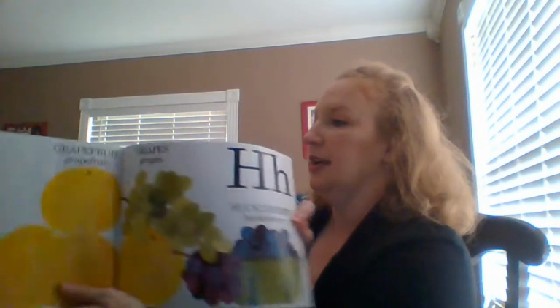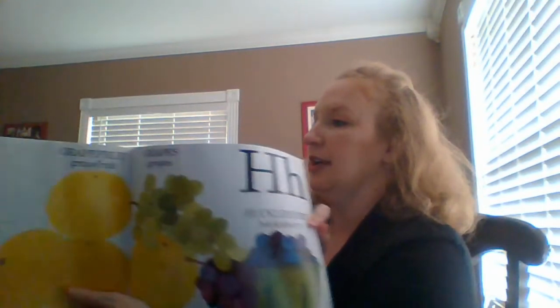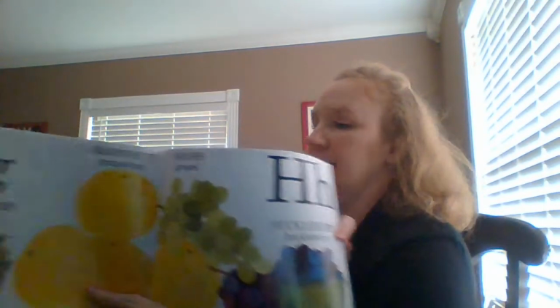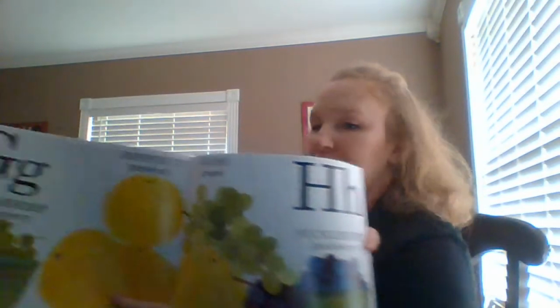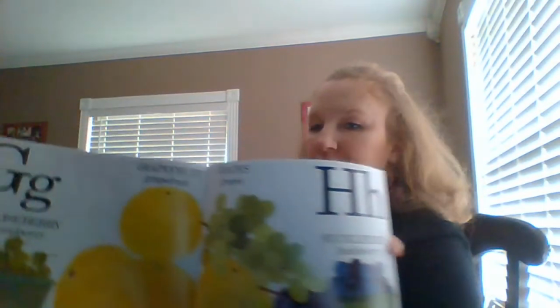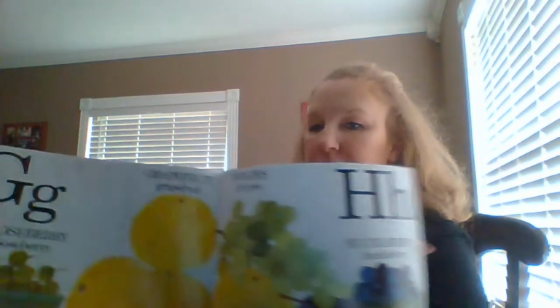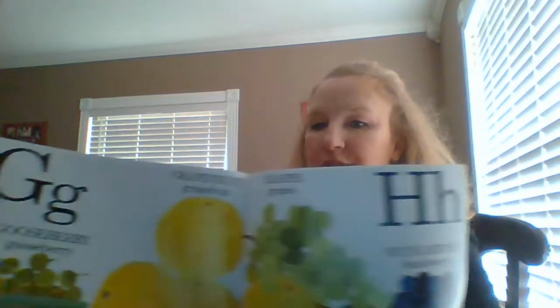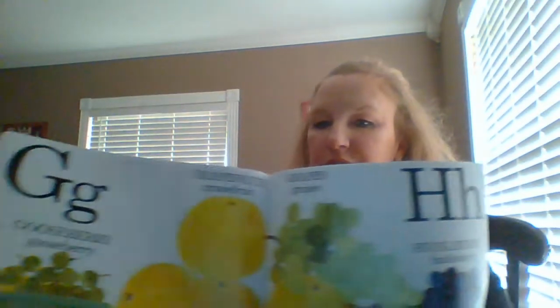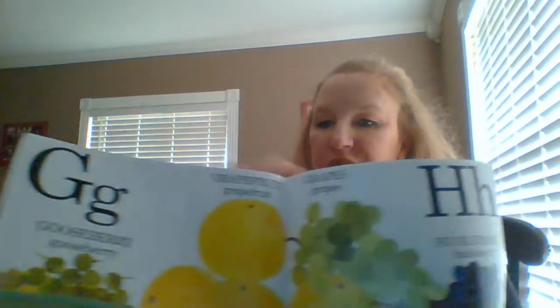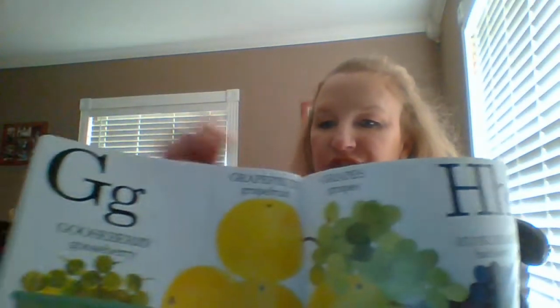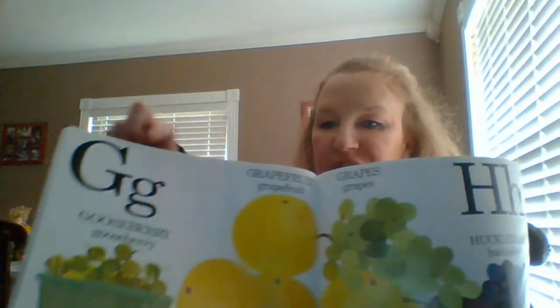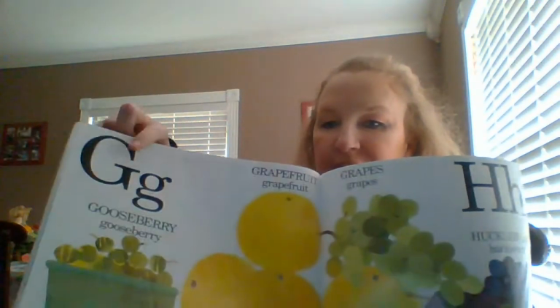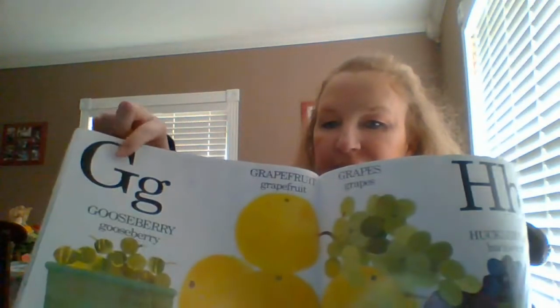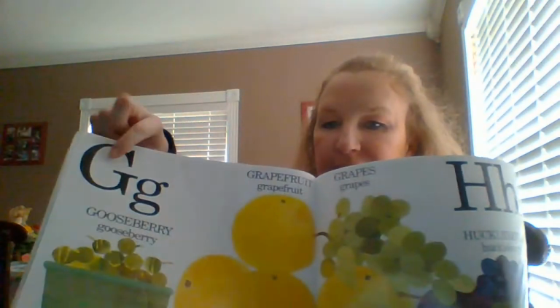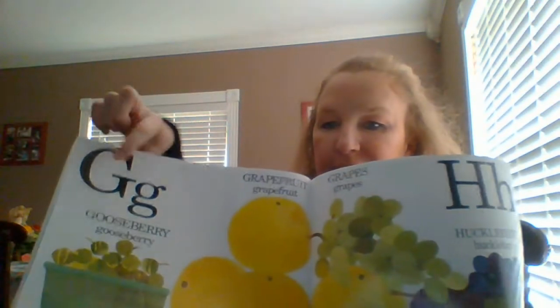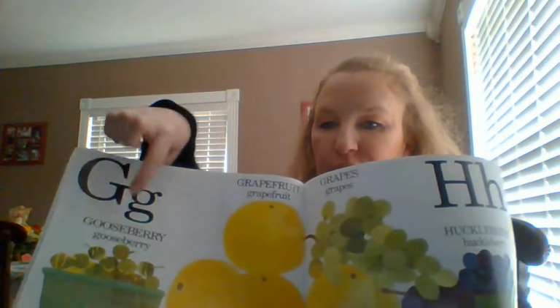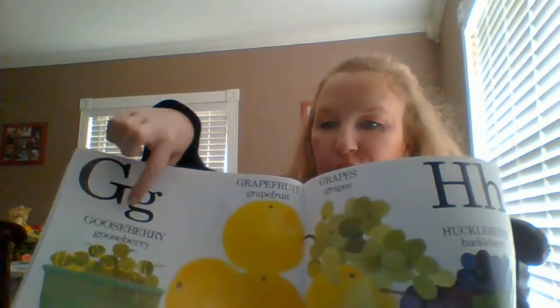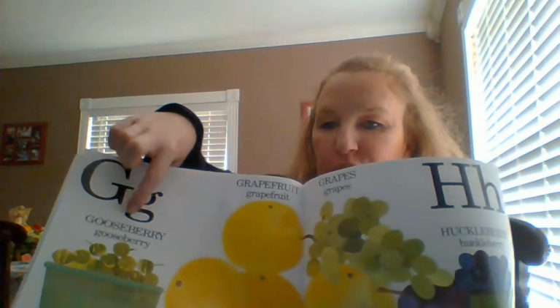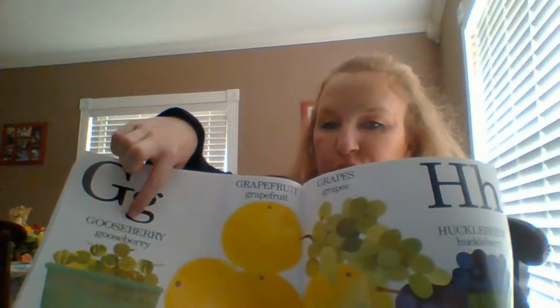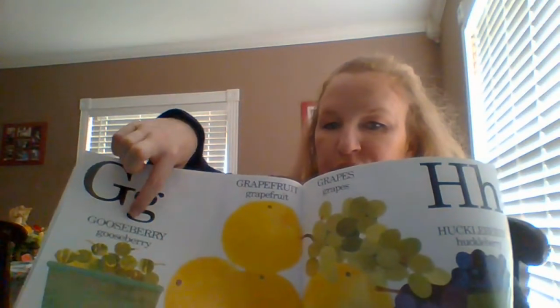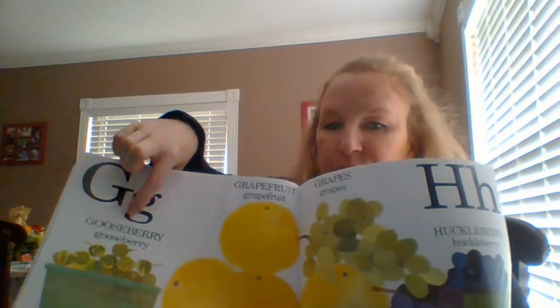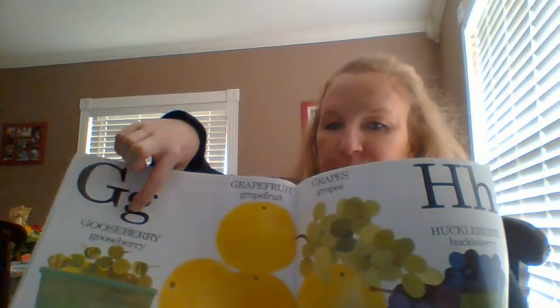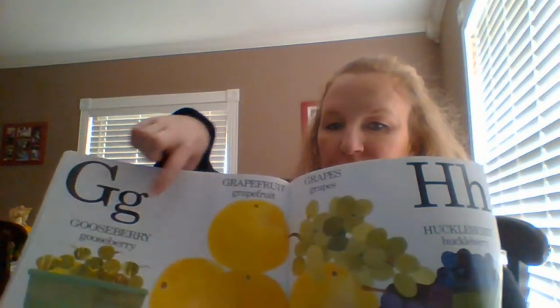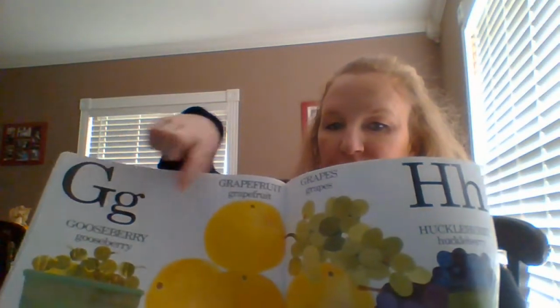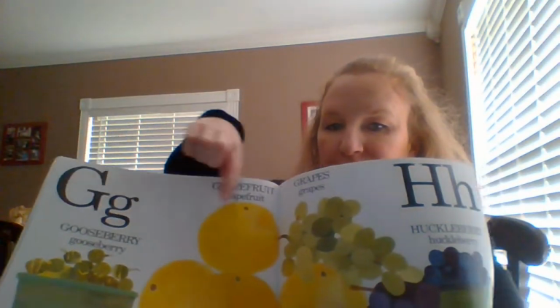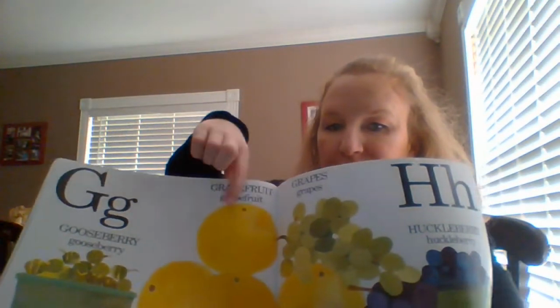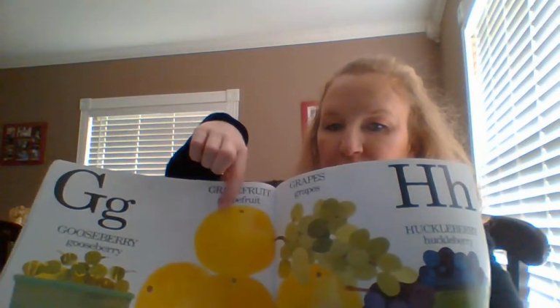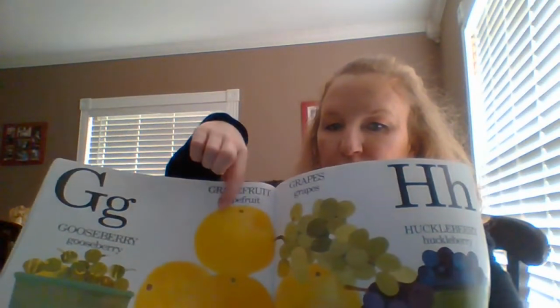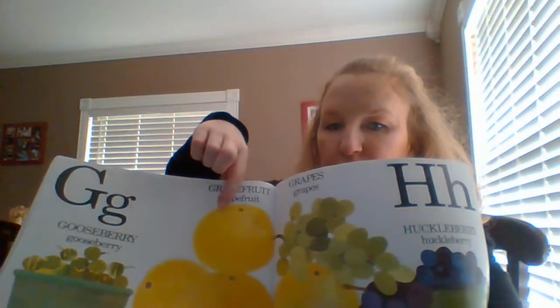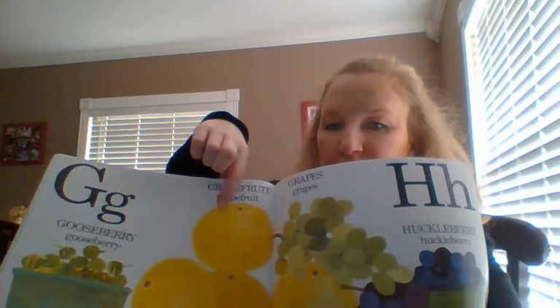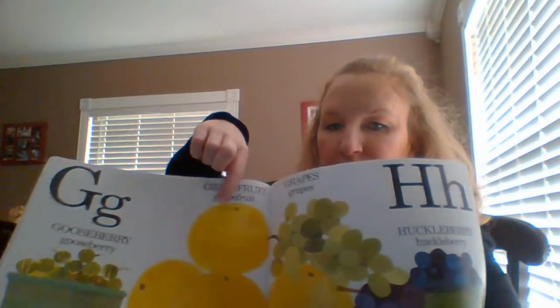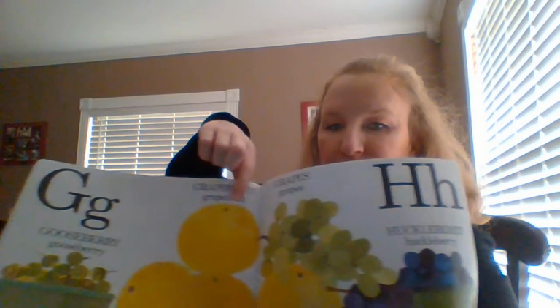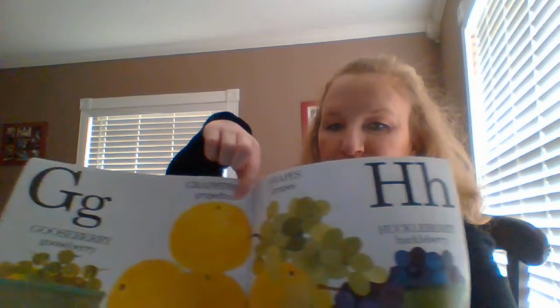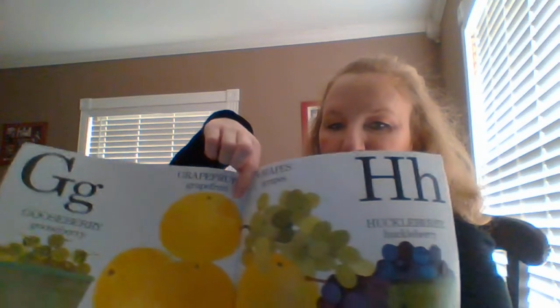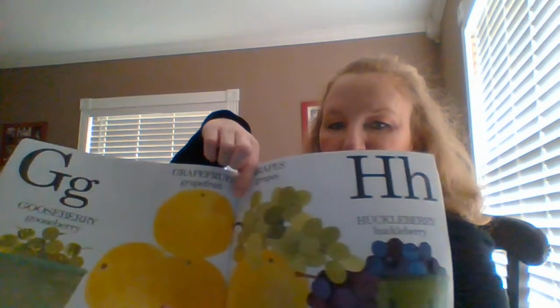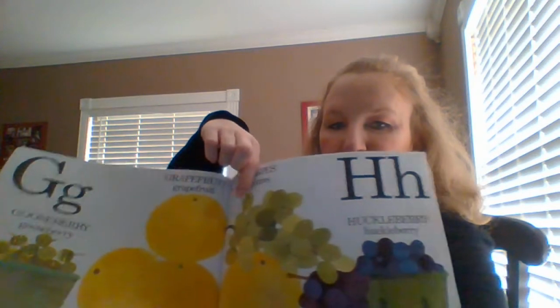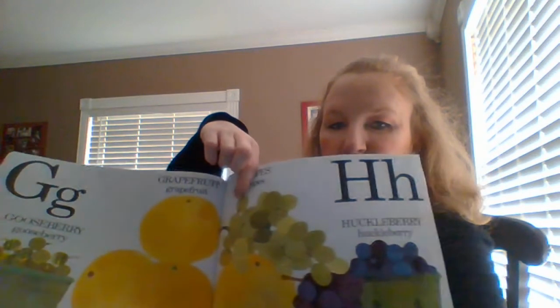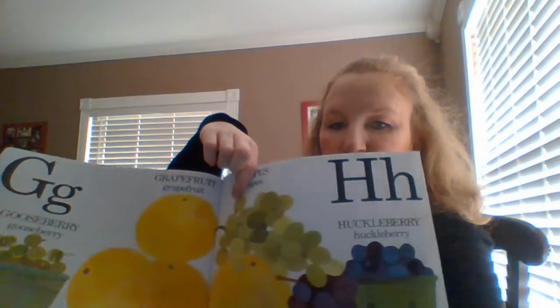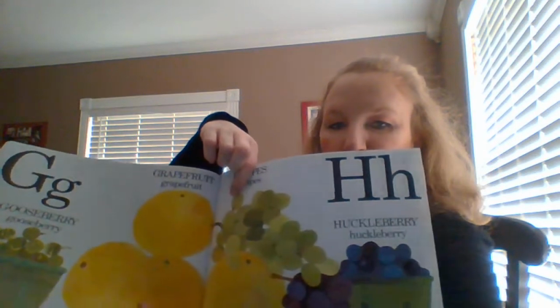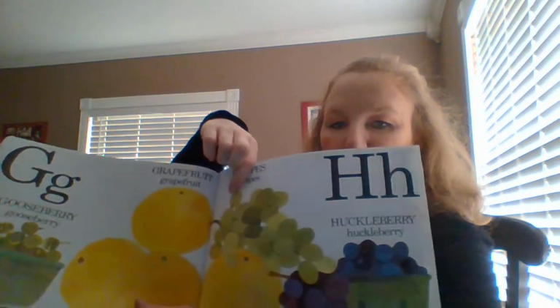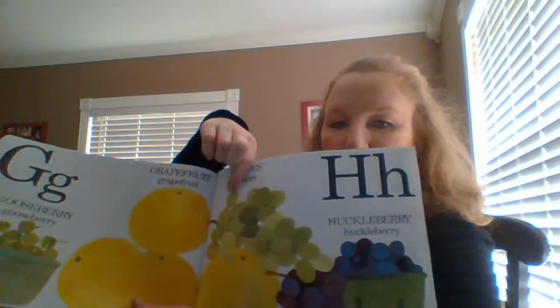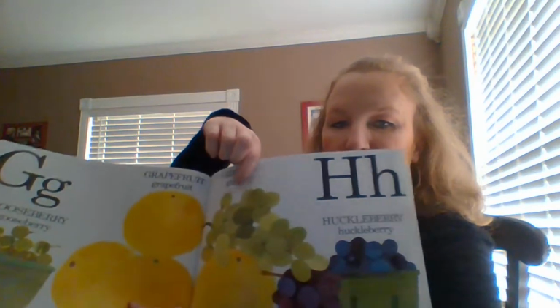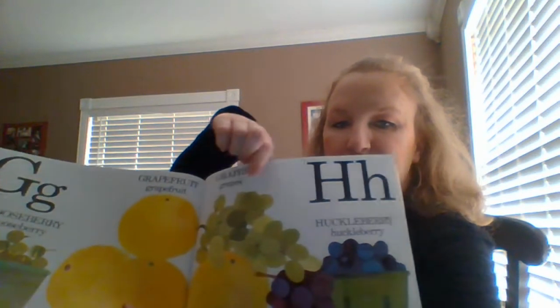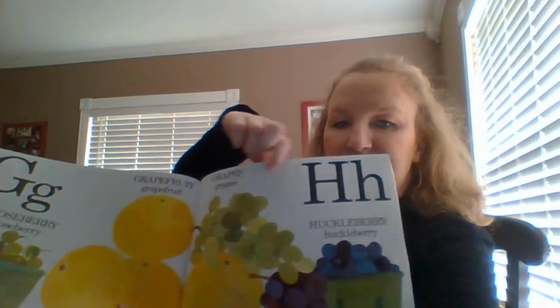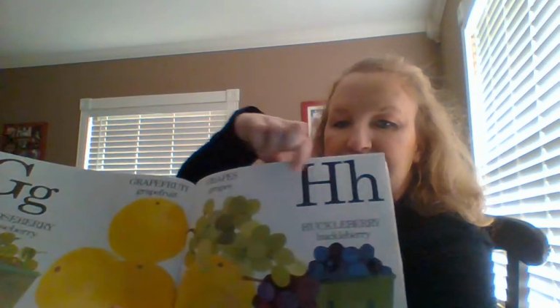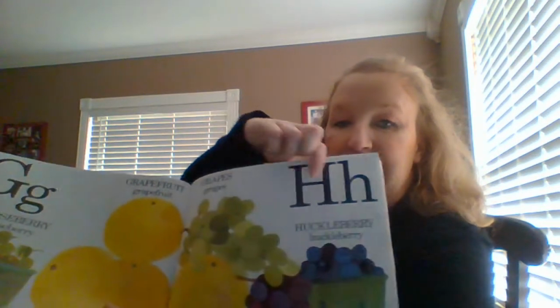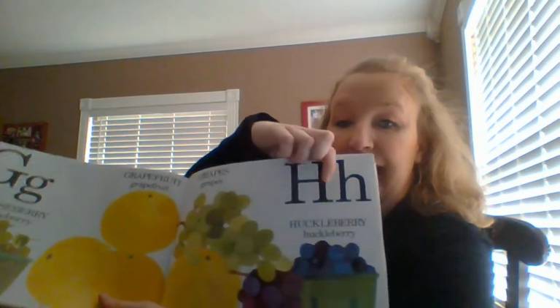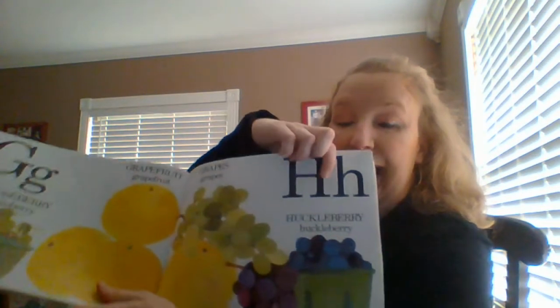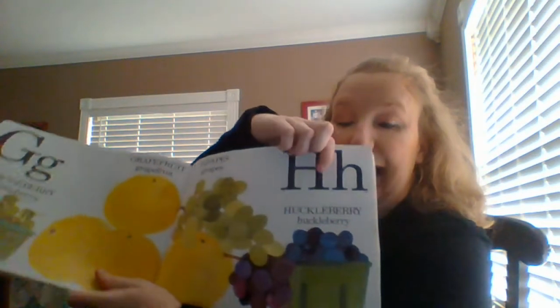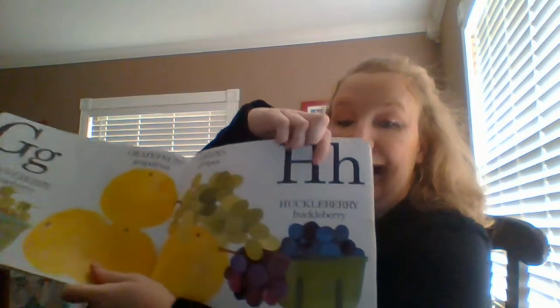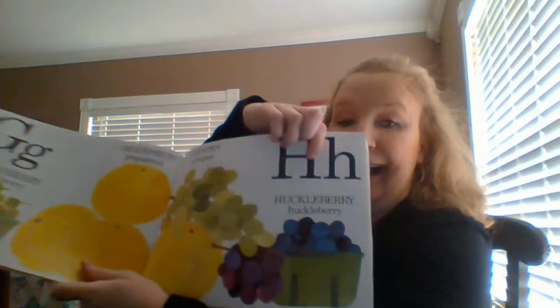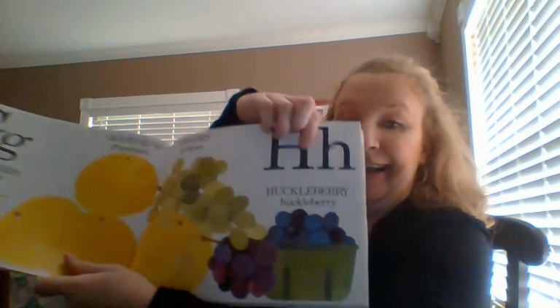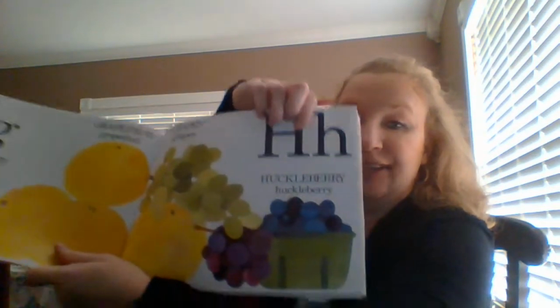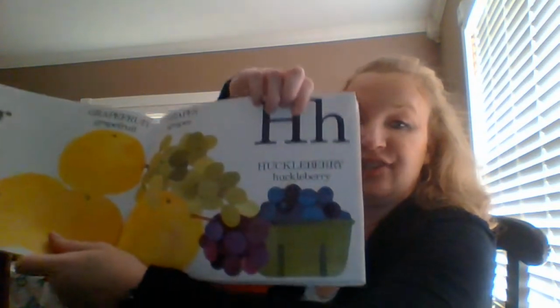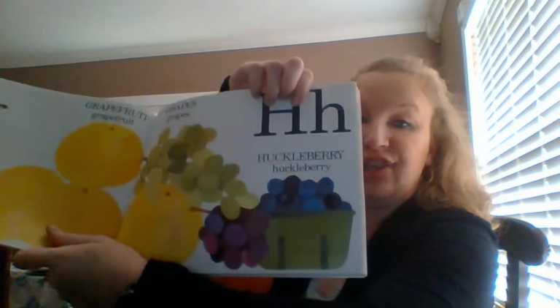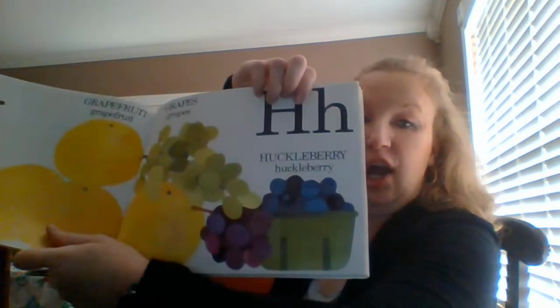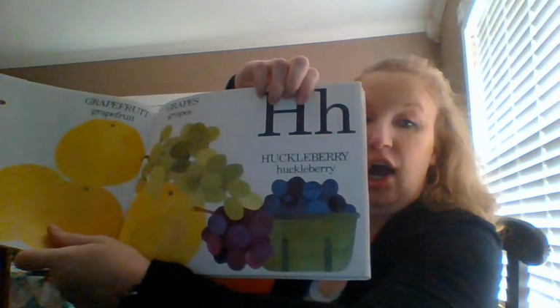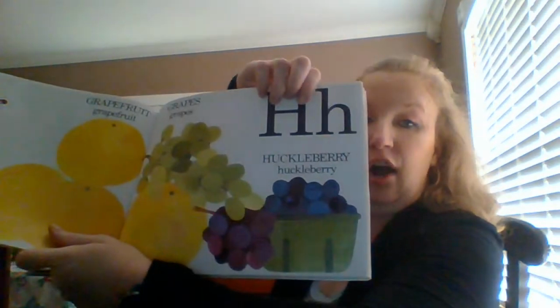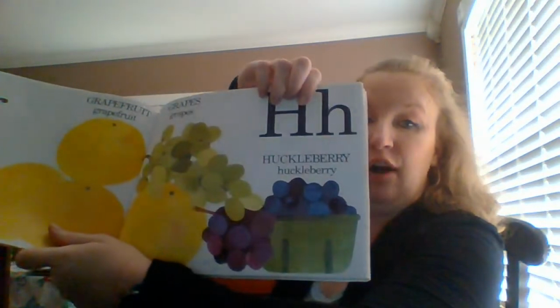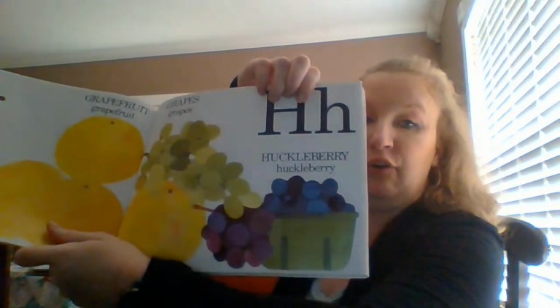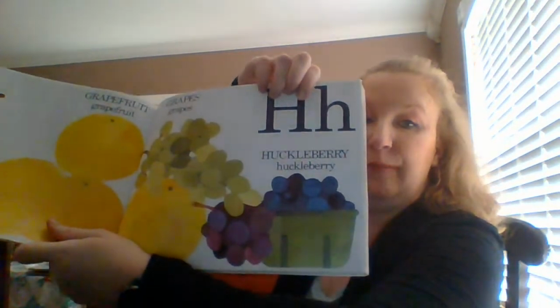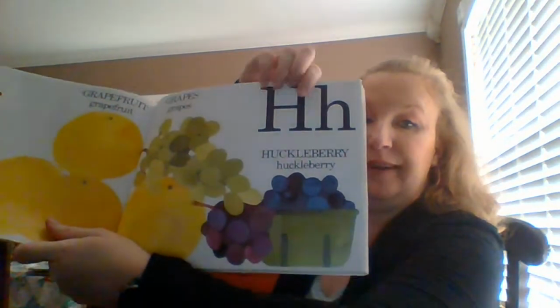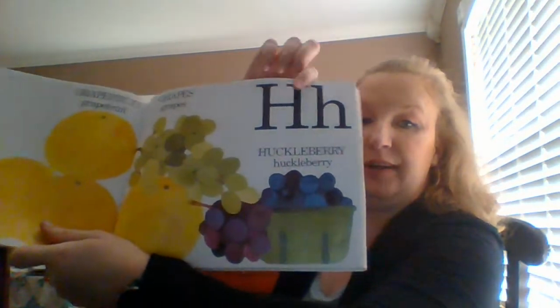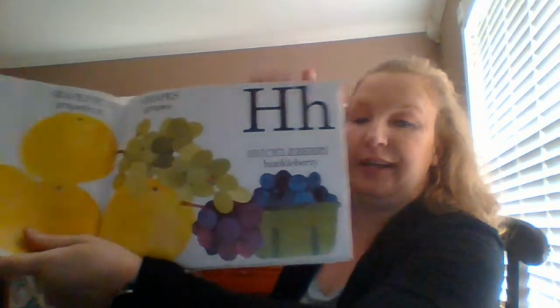G. Gooseberry, grapefruit, grapes. H. Huckleberry.